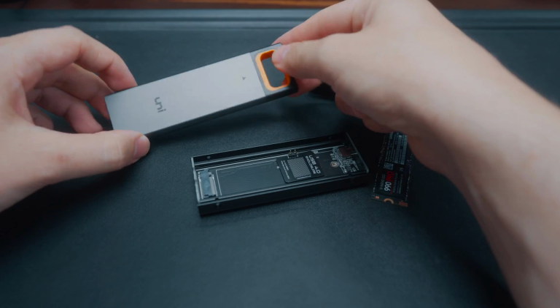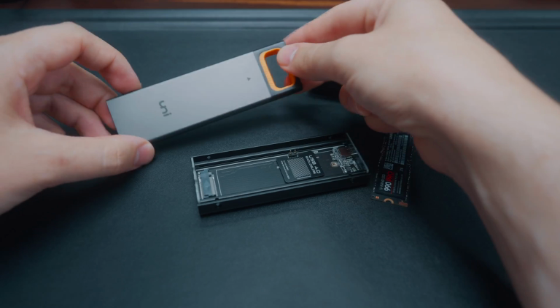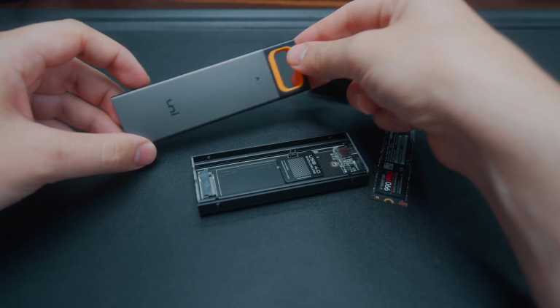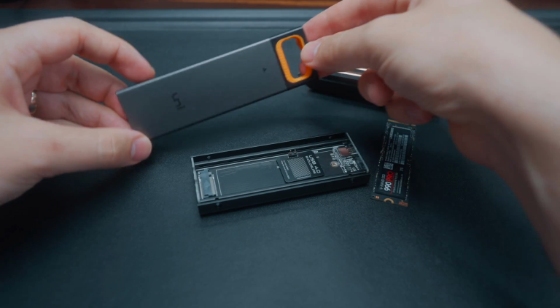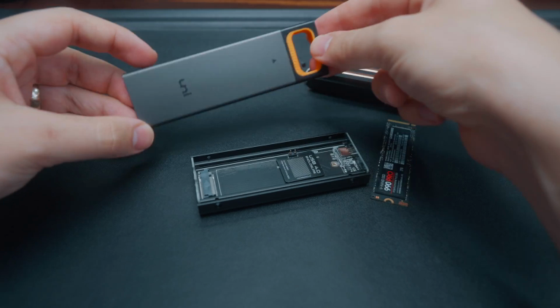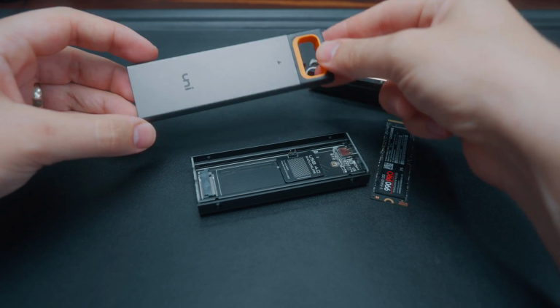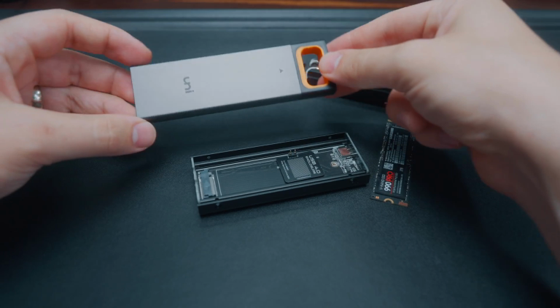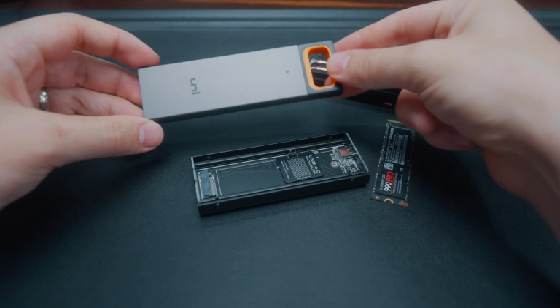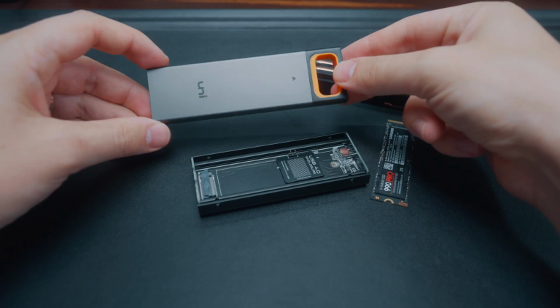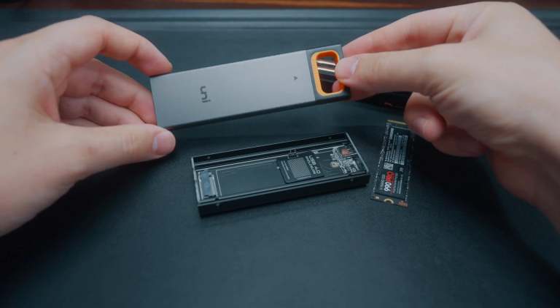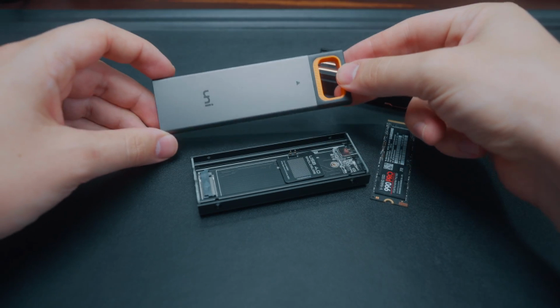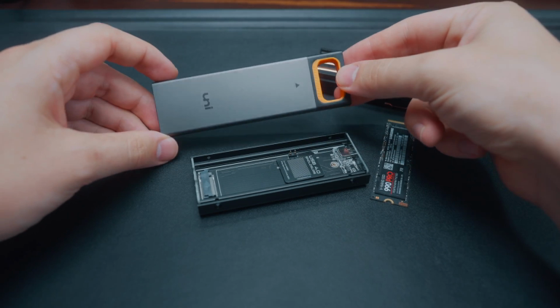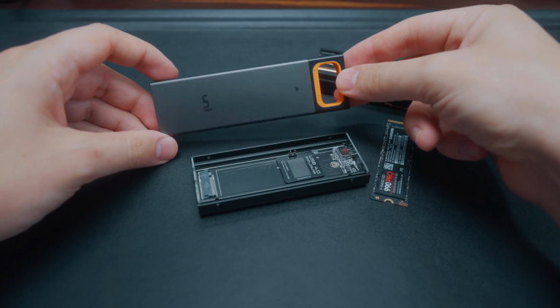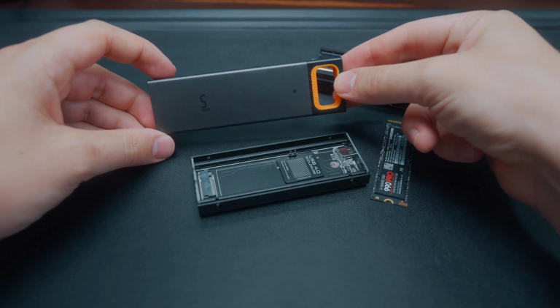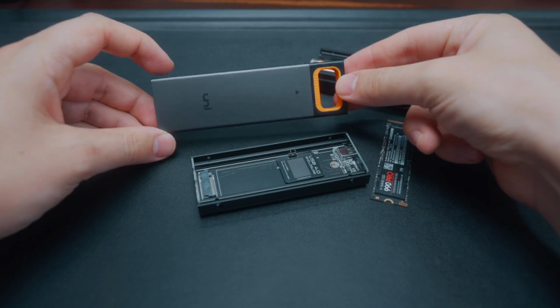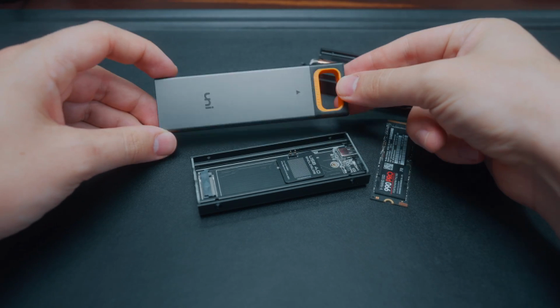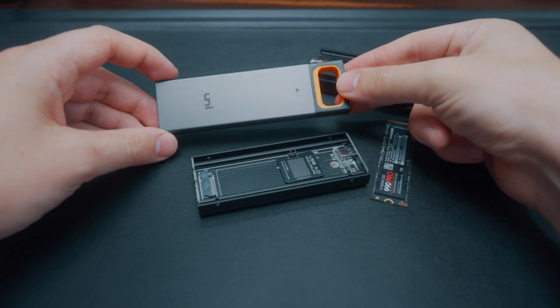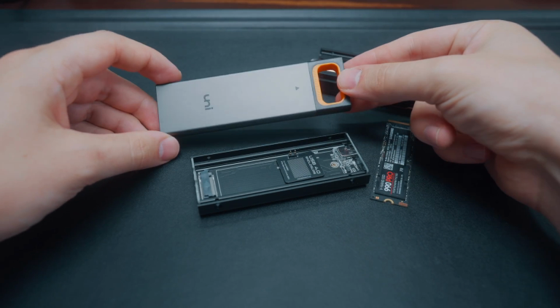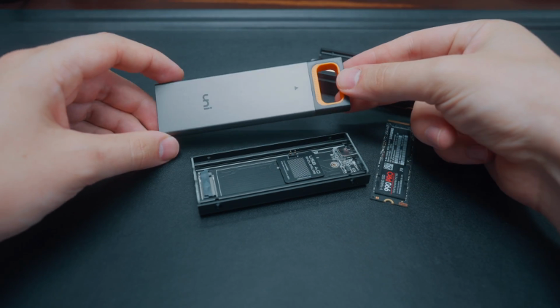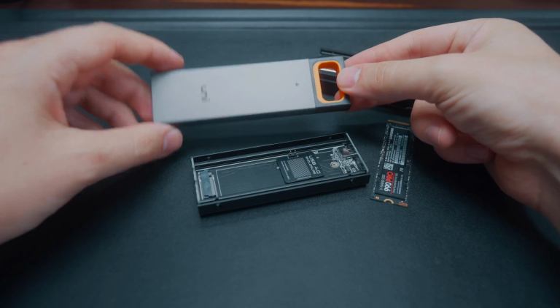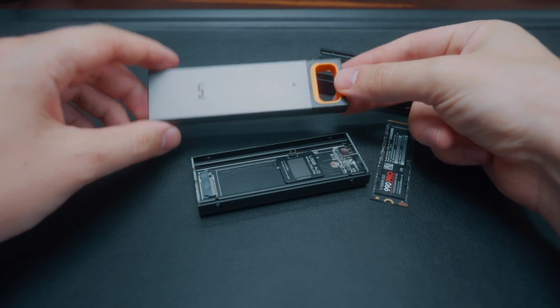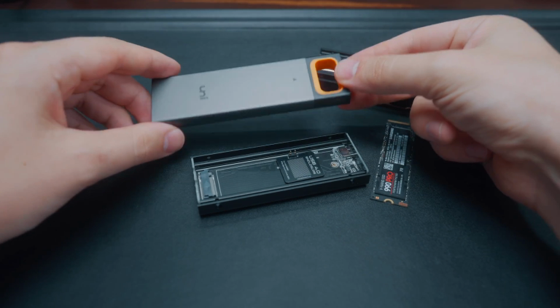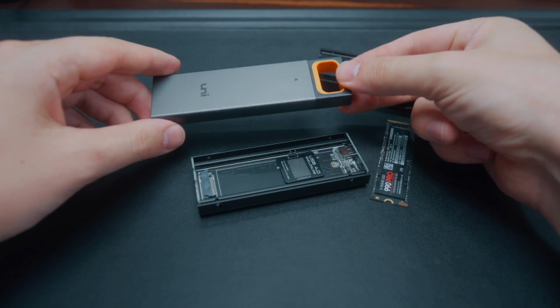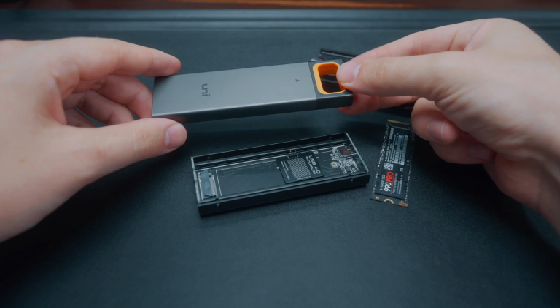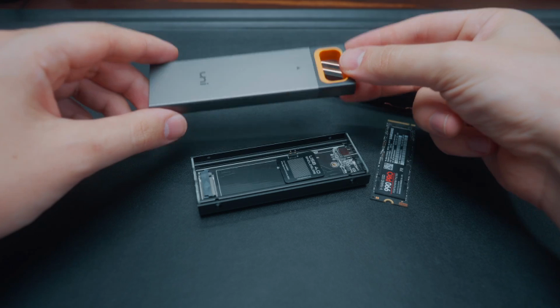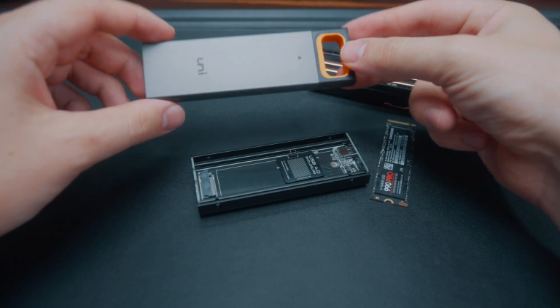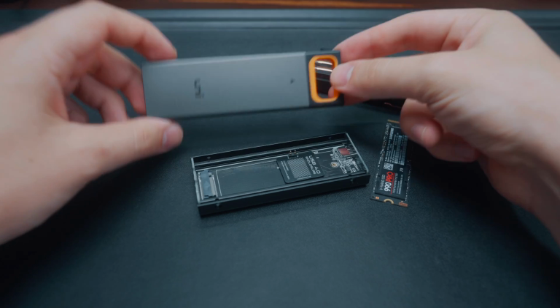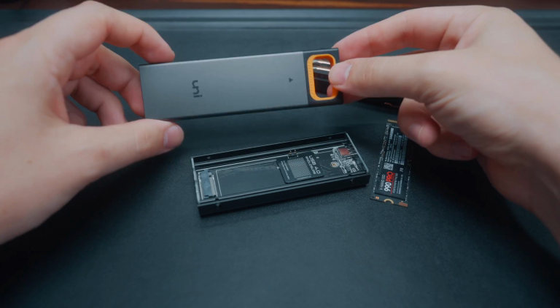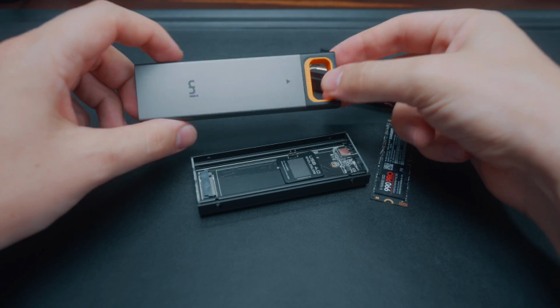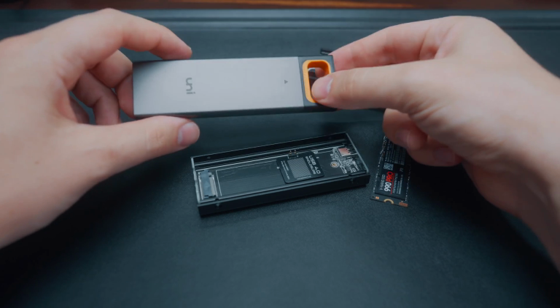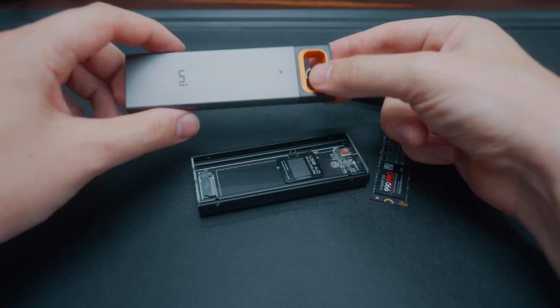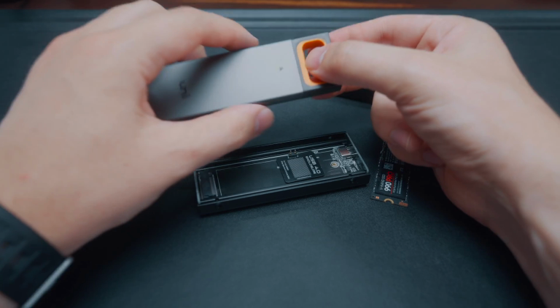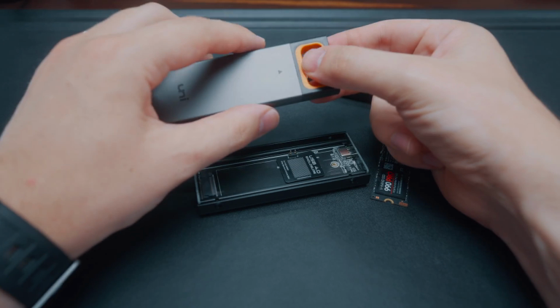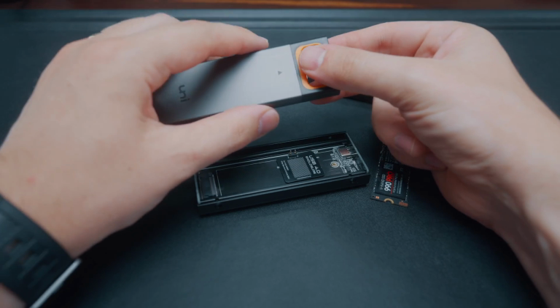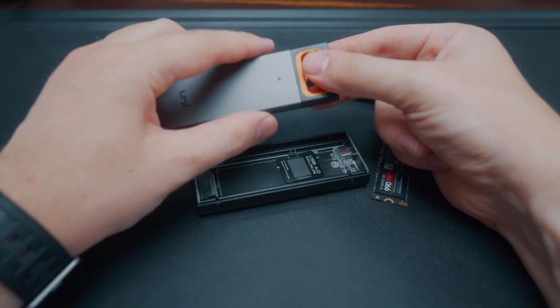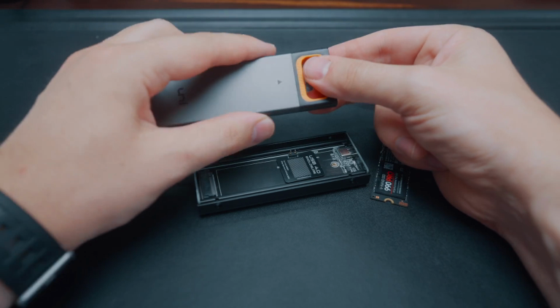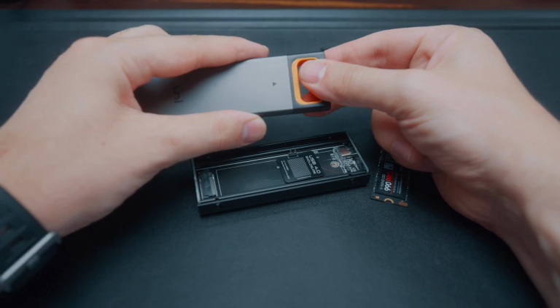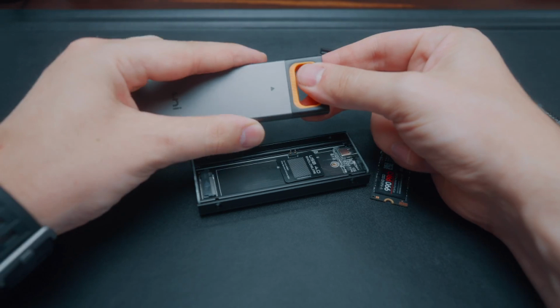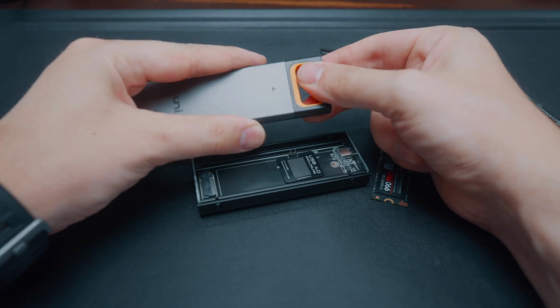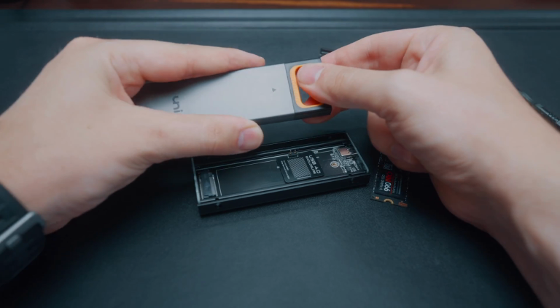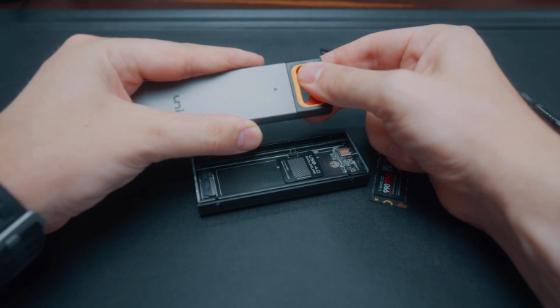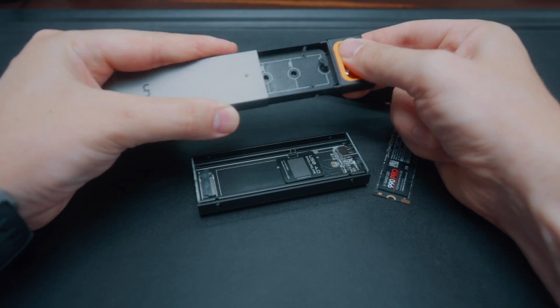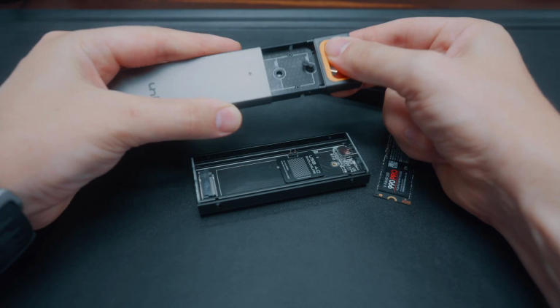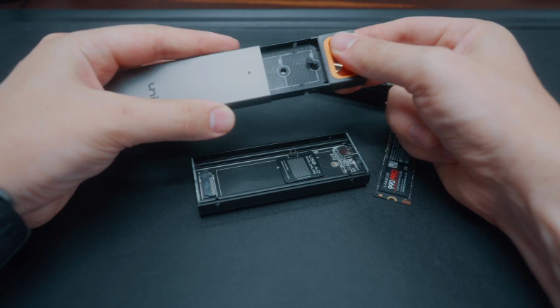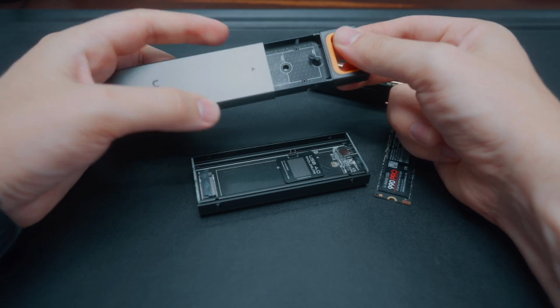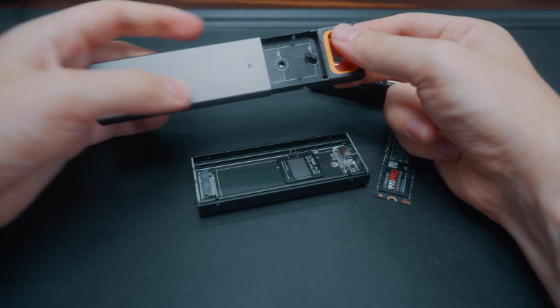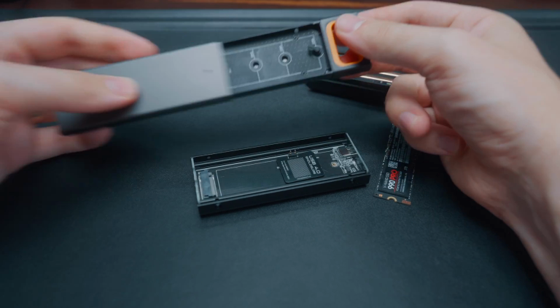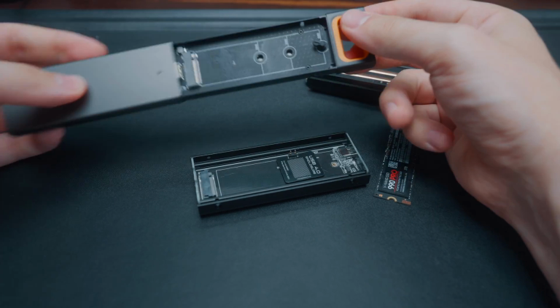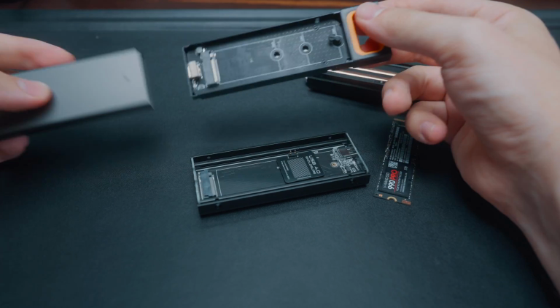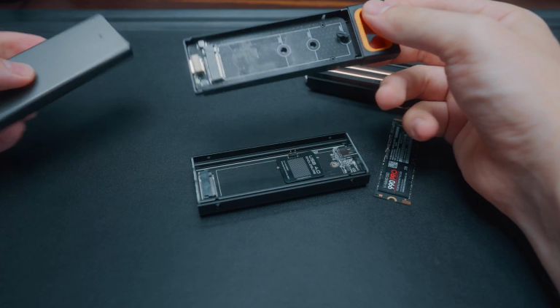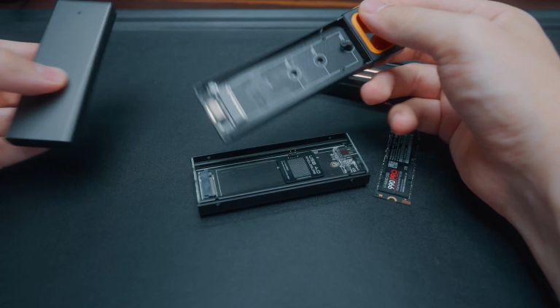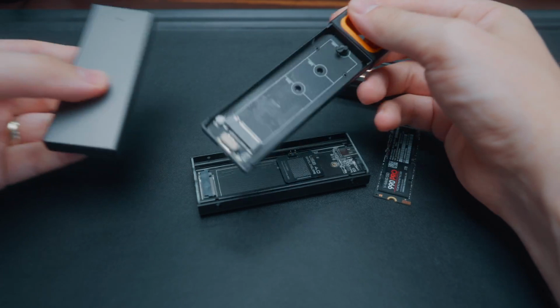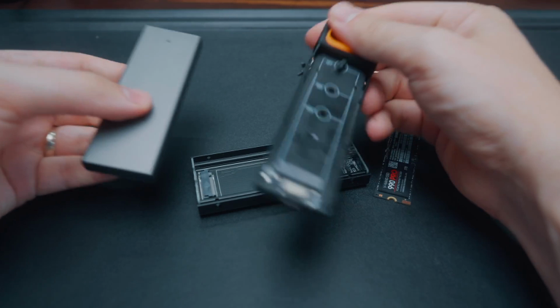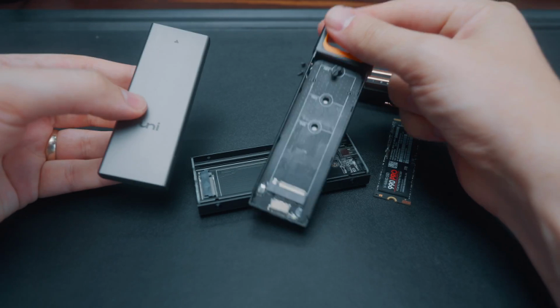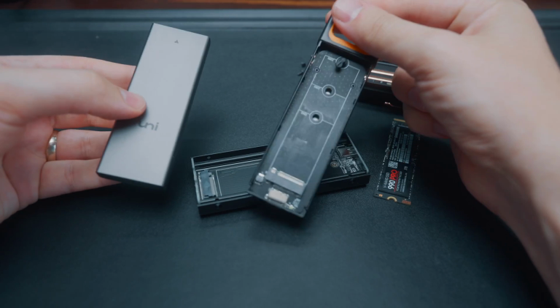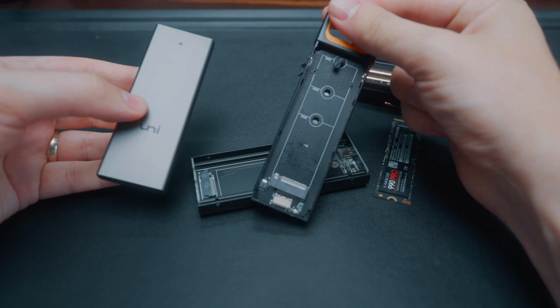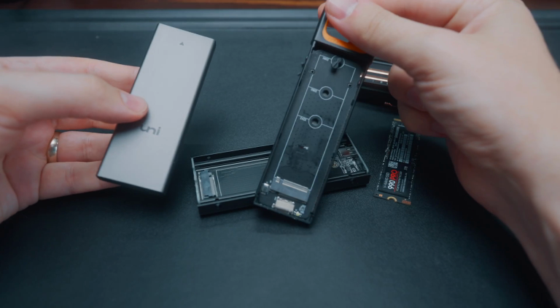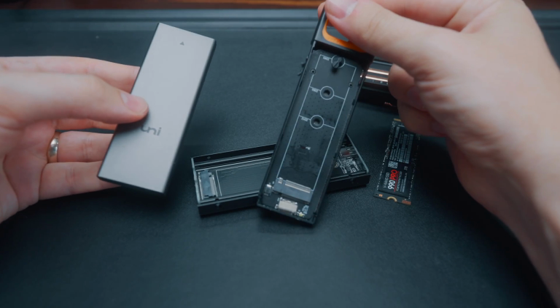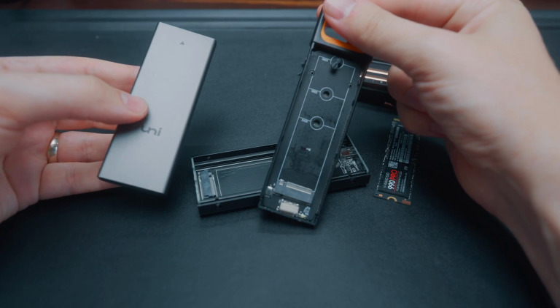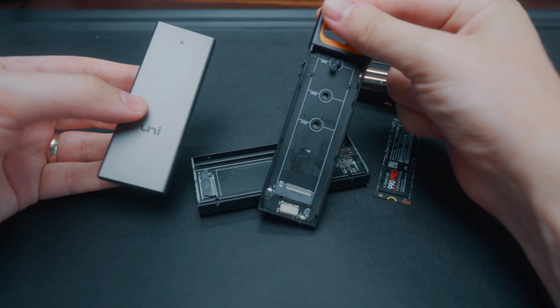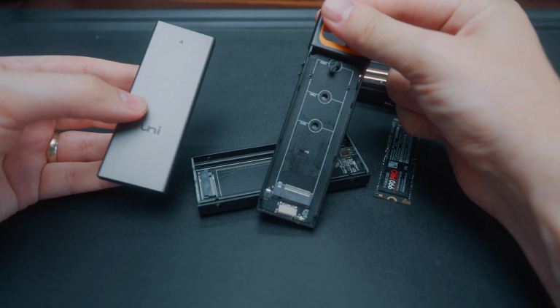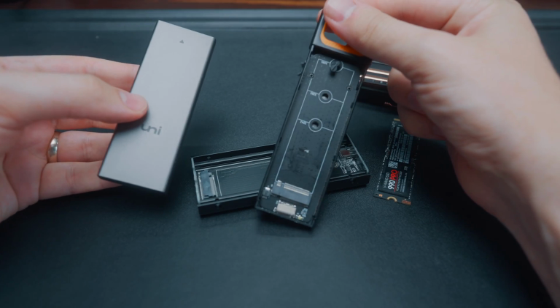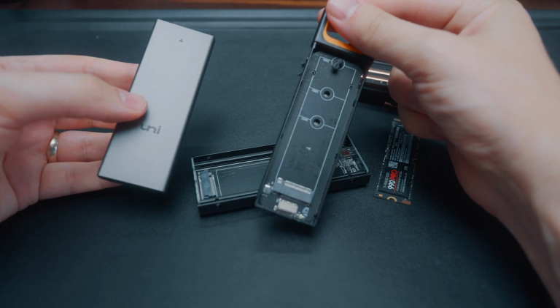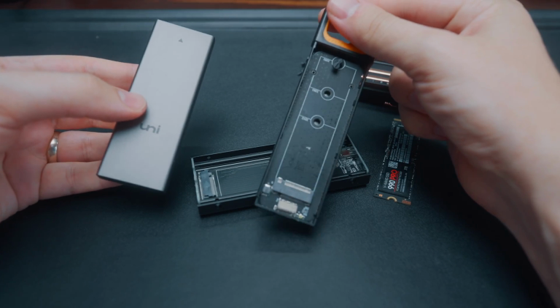With this other one, literally all you have to do to access the insides is just pull it open — just like that. That's the exact same thing.